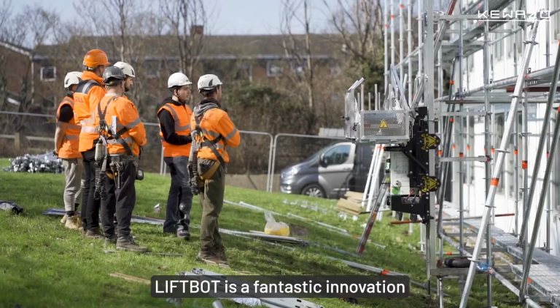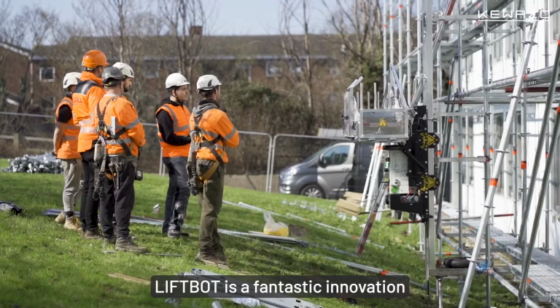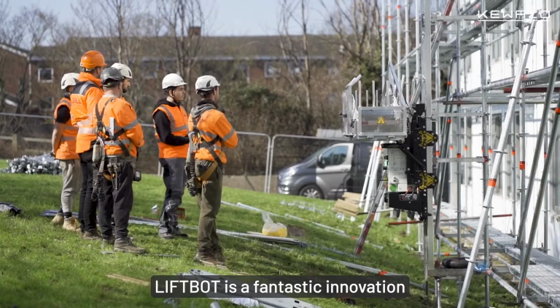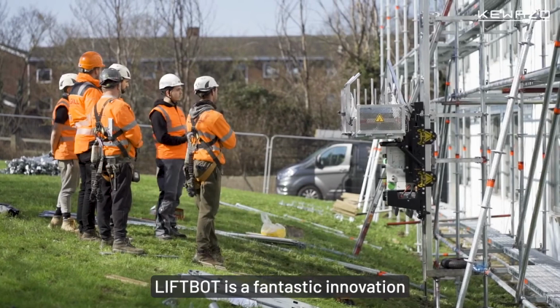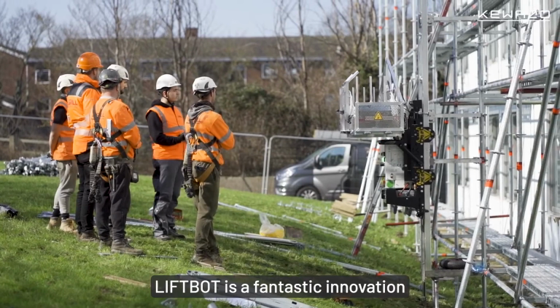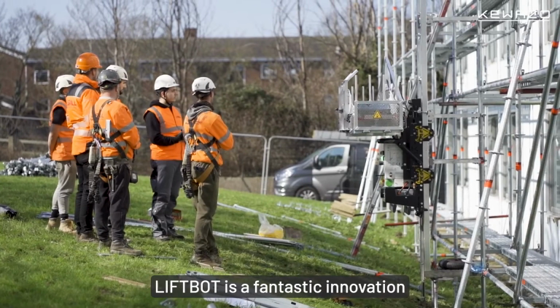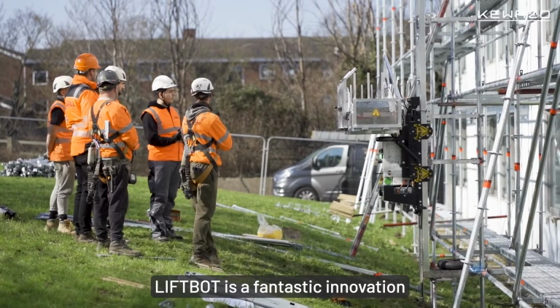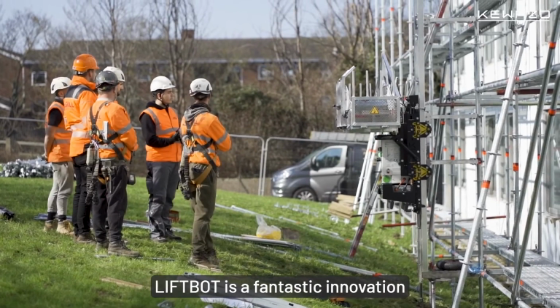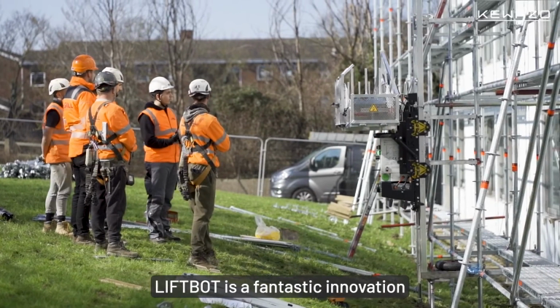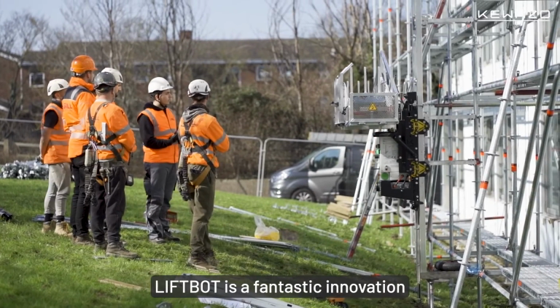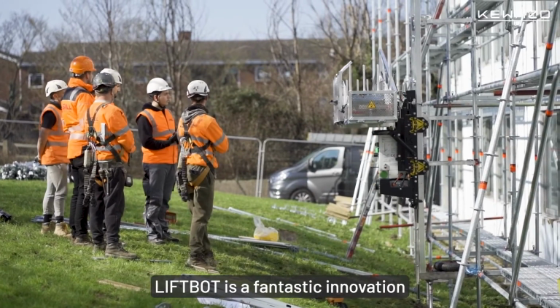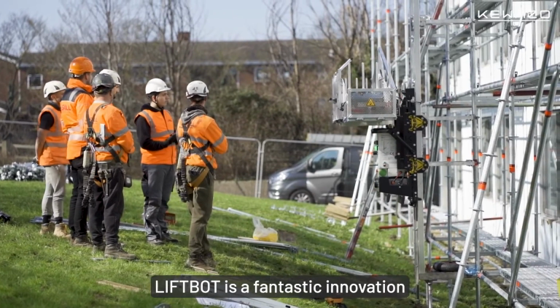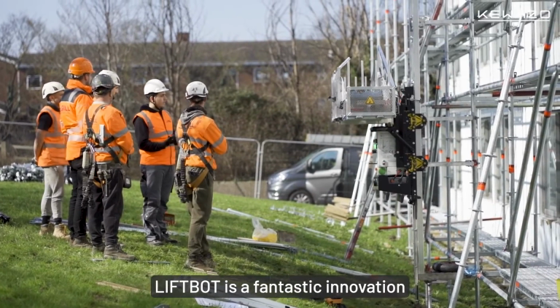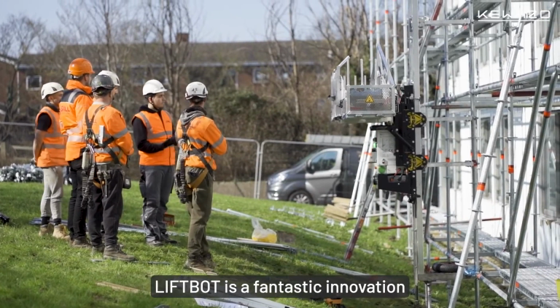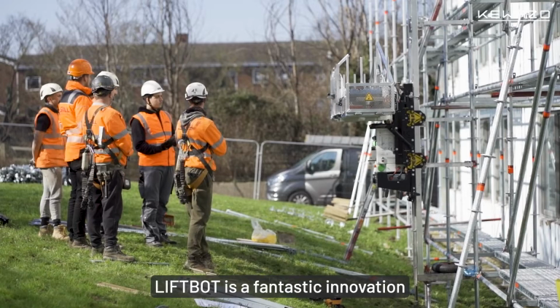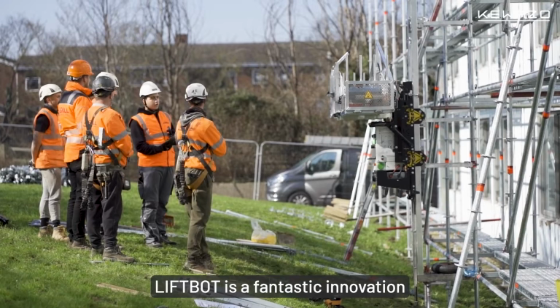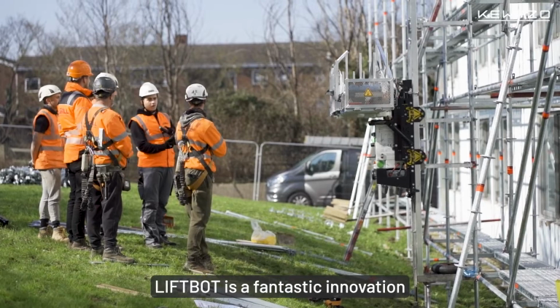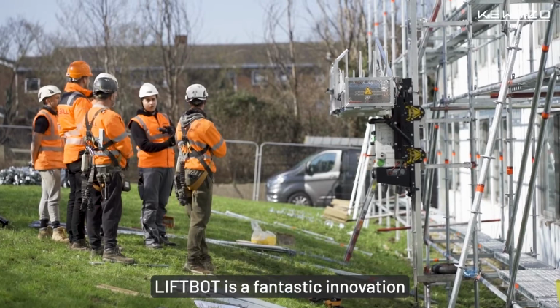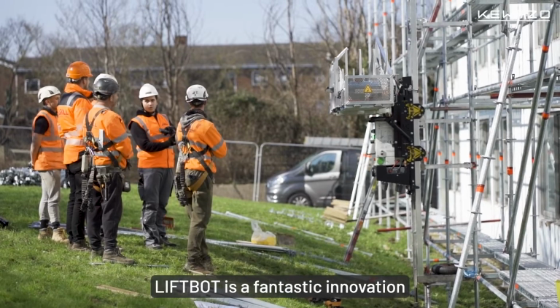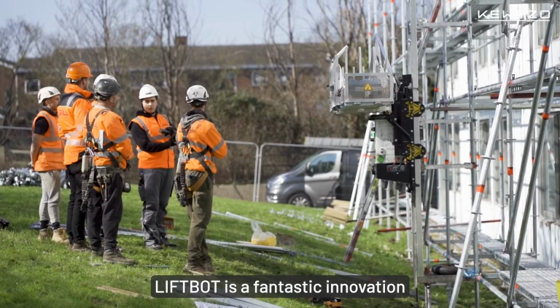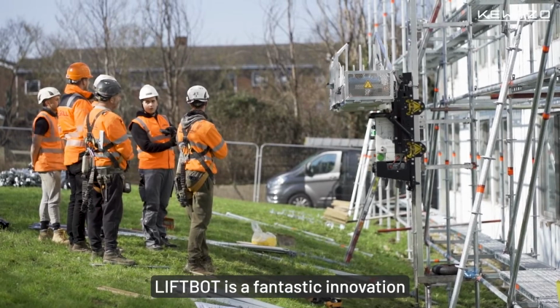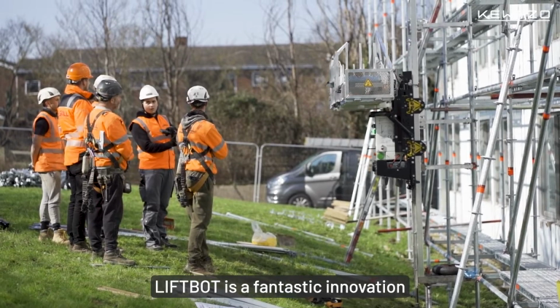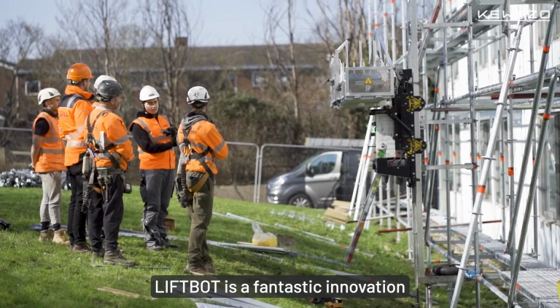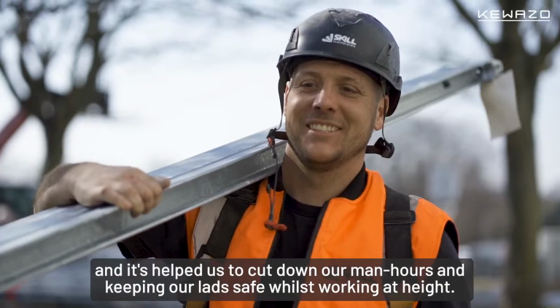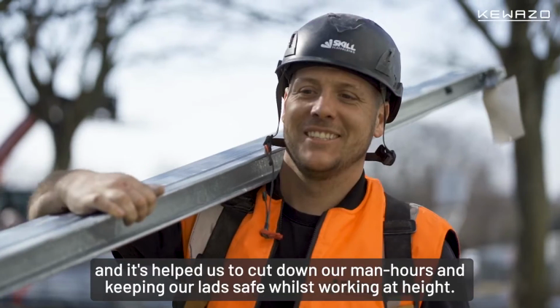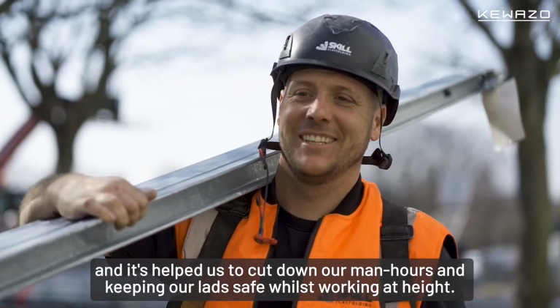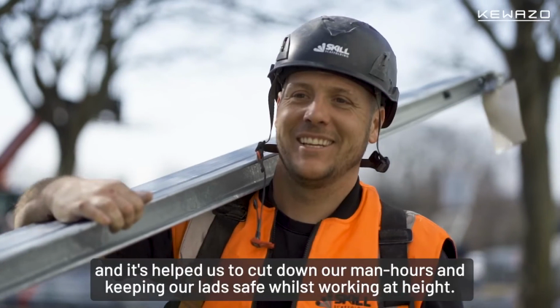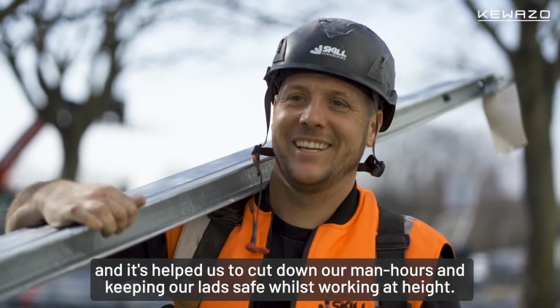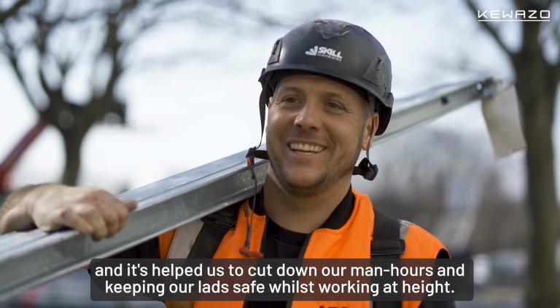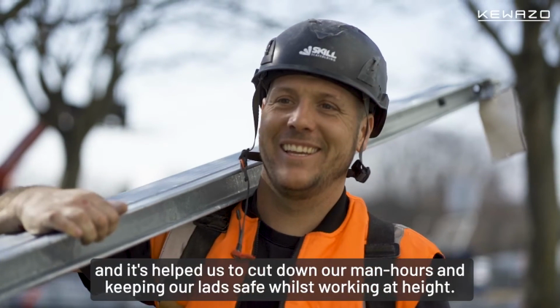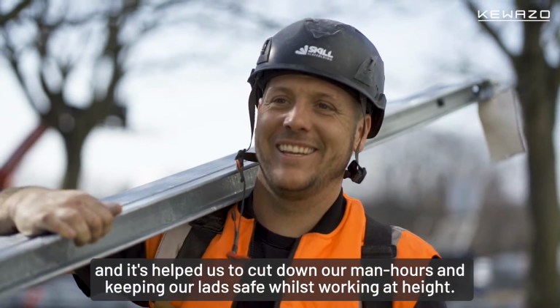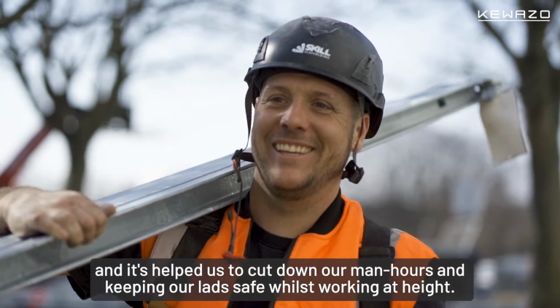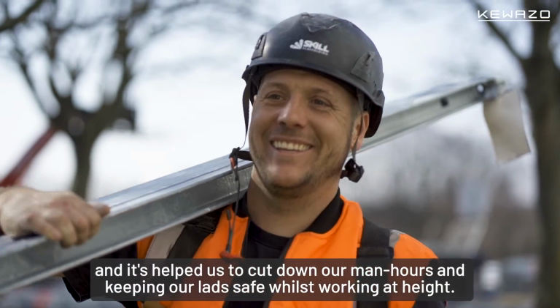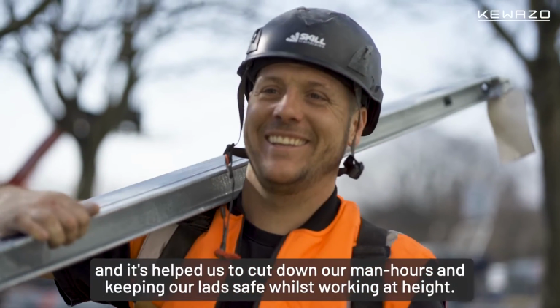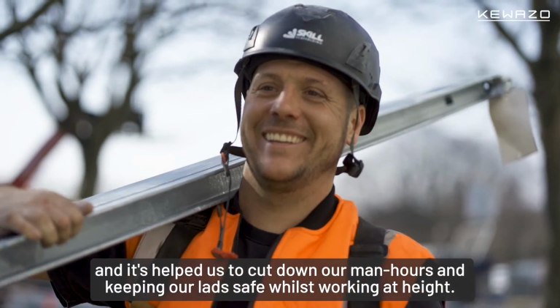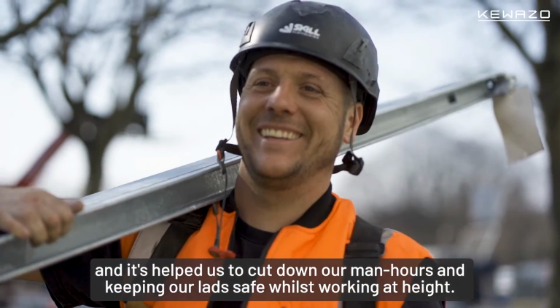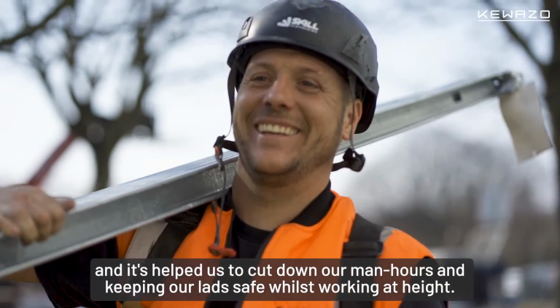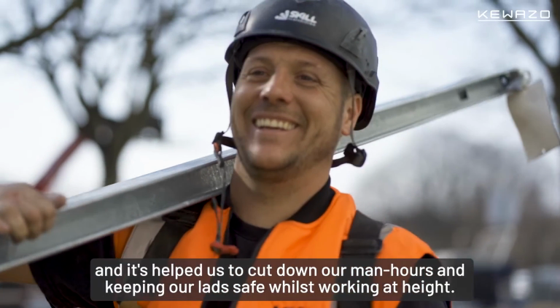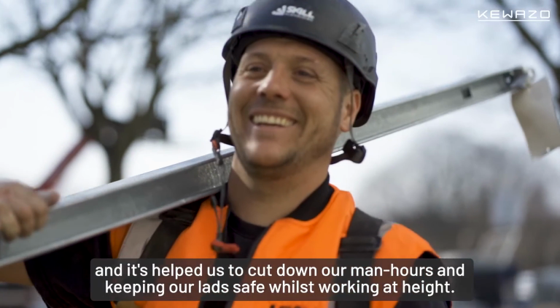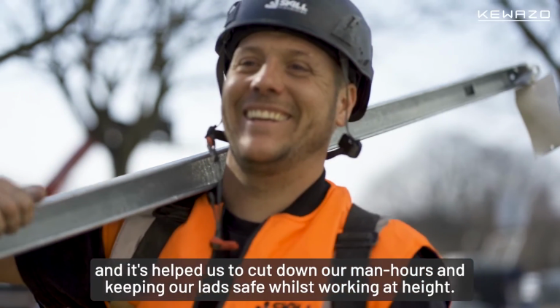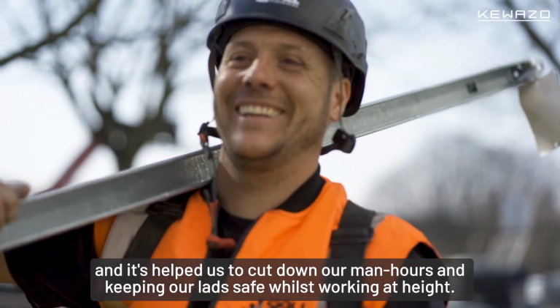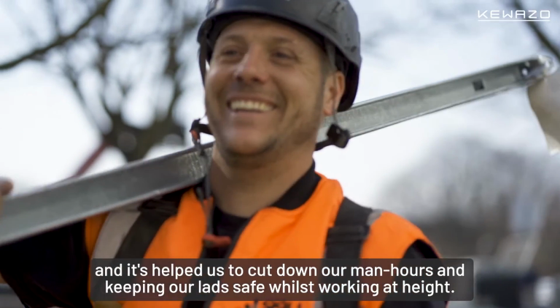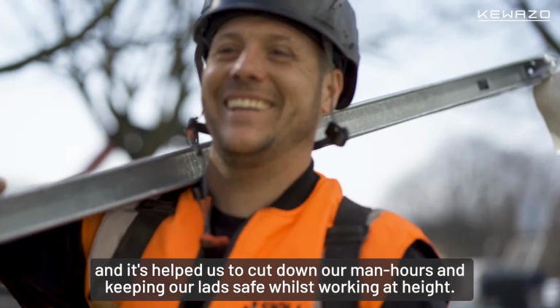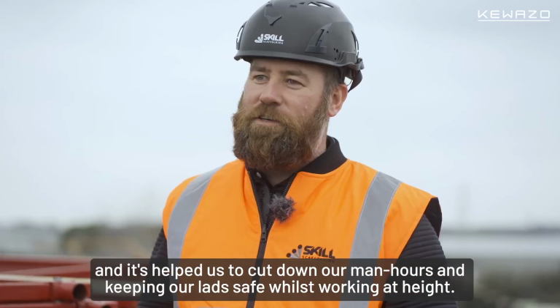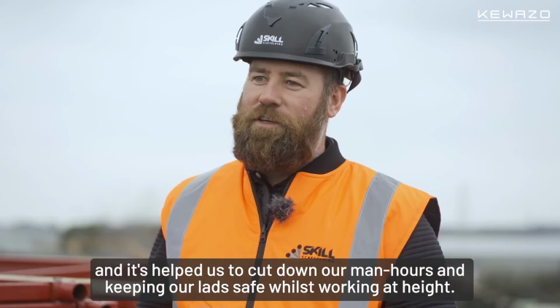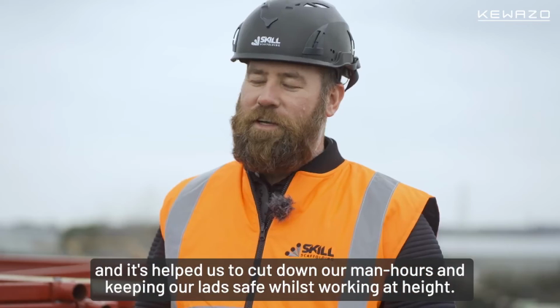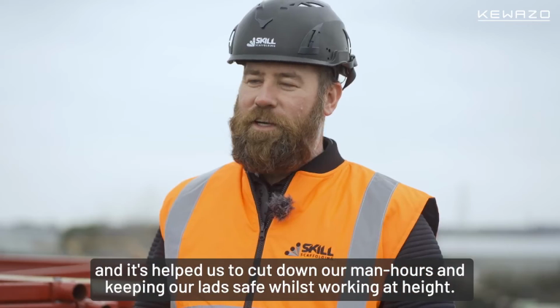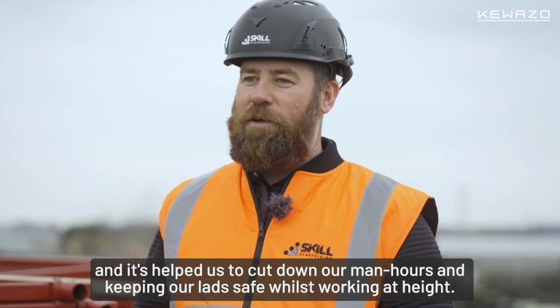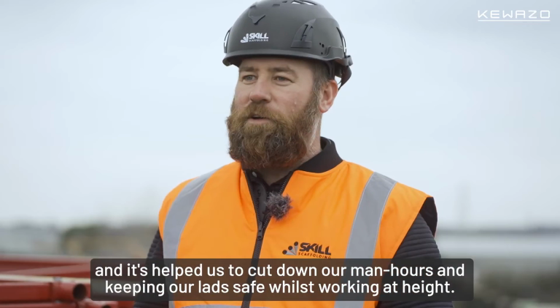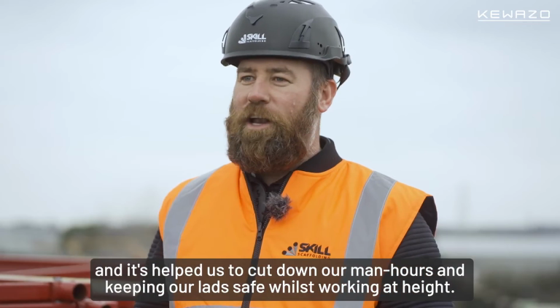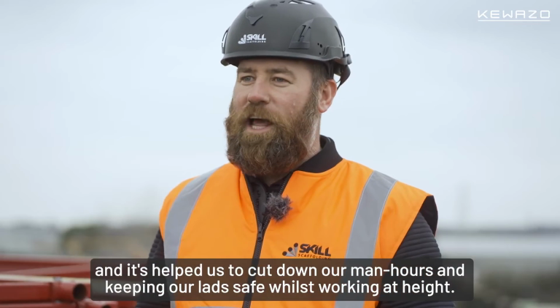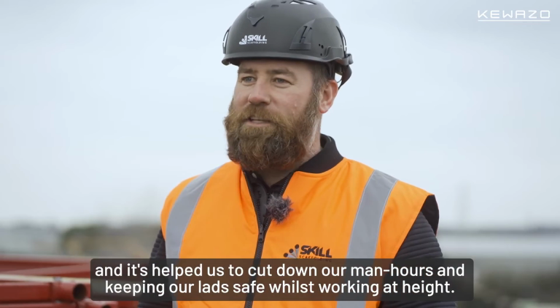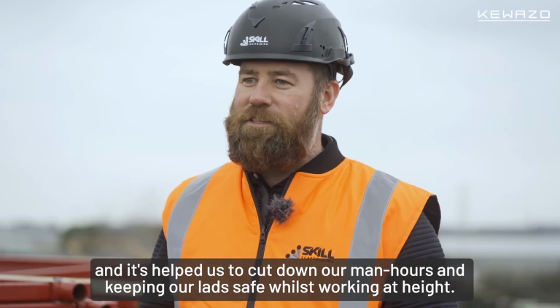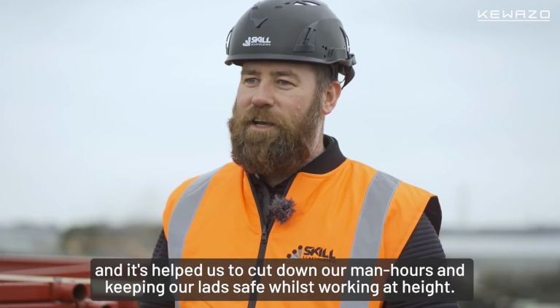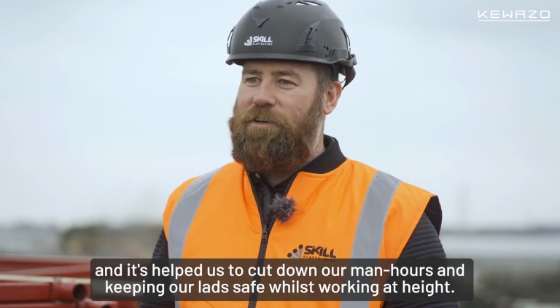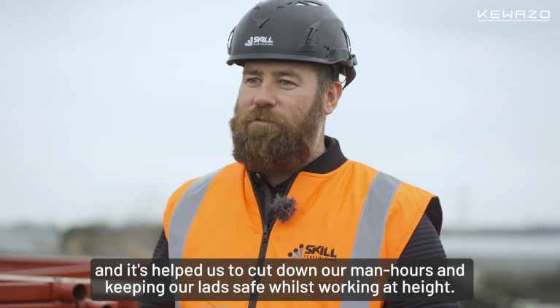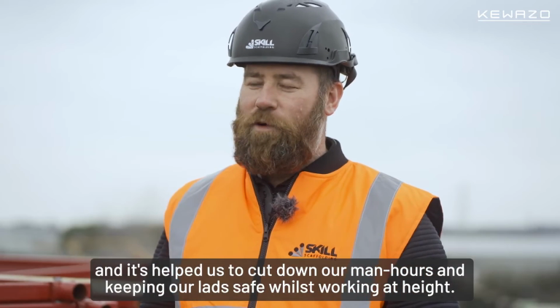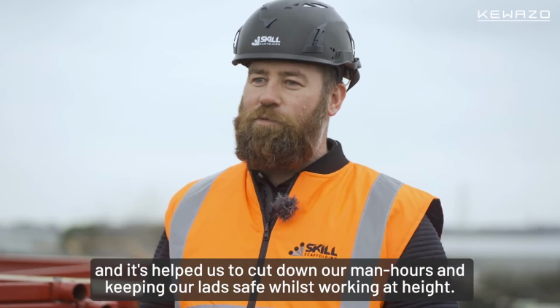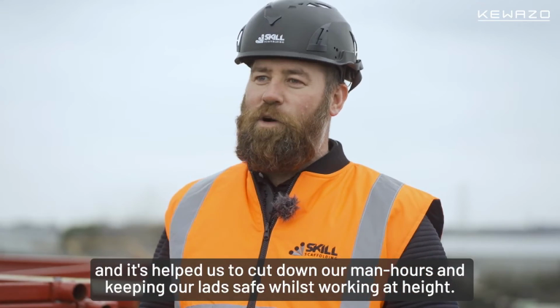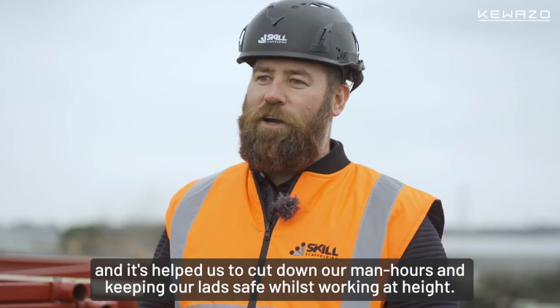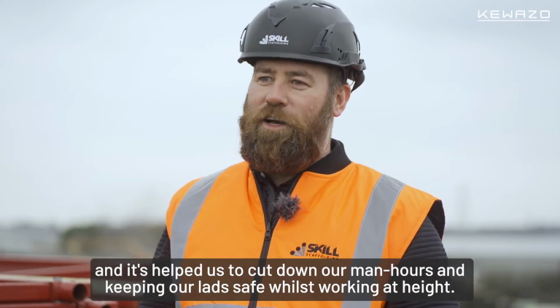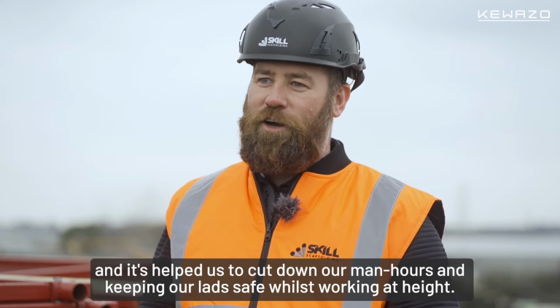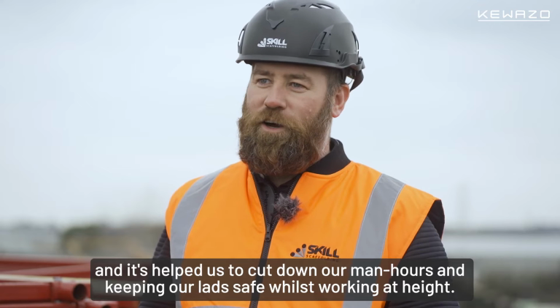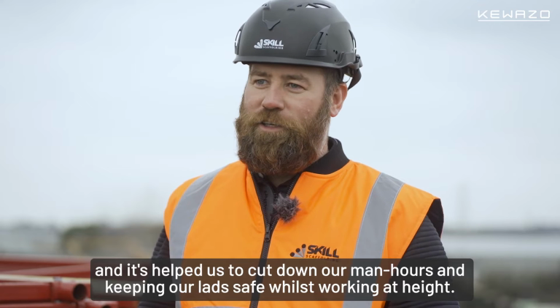LiftBot is a fantastic innovation and it's helped us cut down our man hours and keep our lads safe whilst working at height.